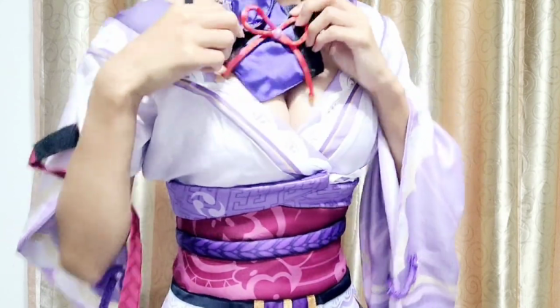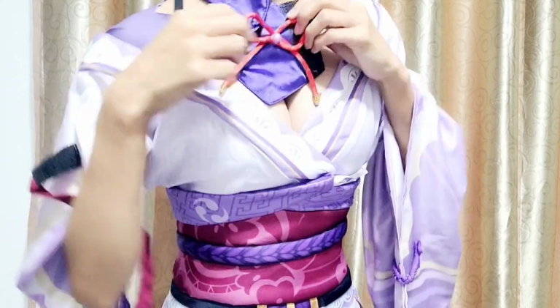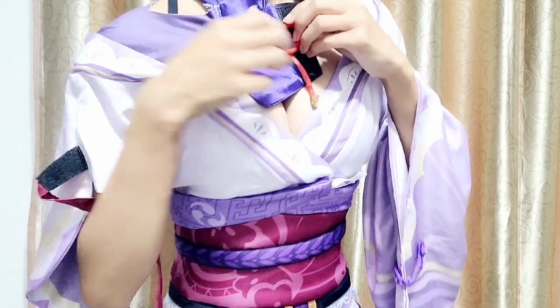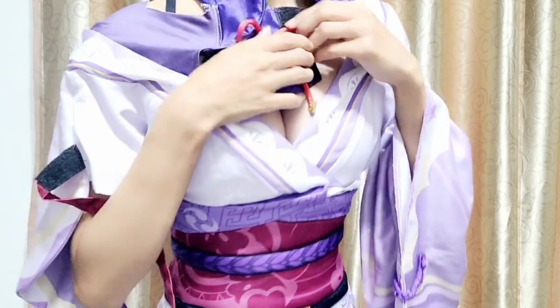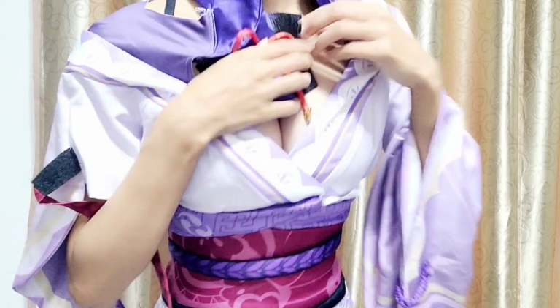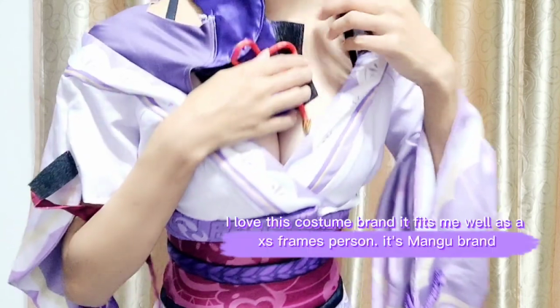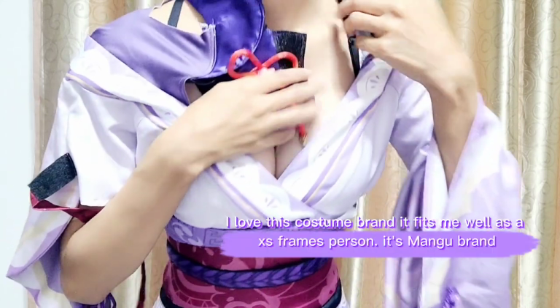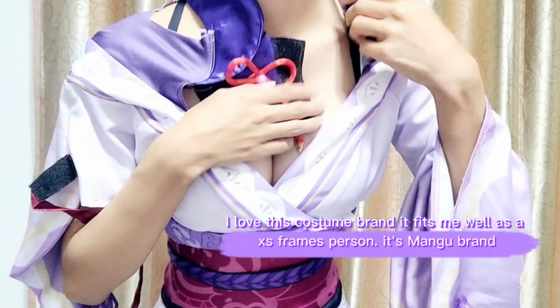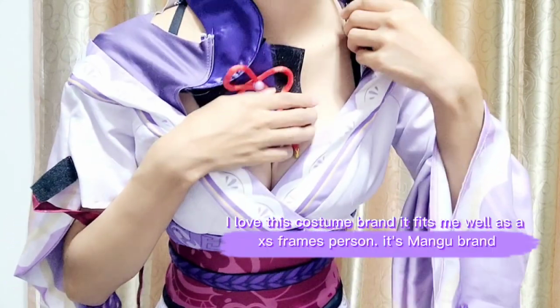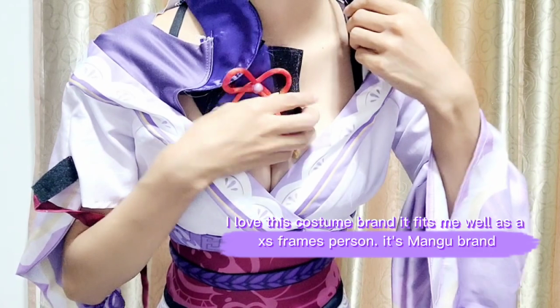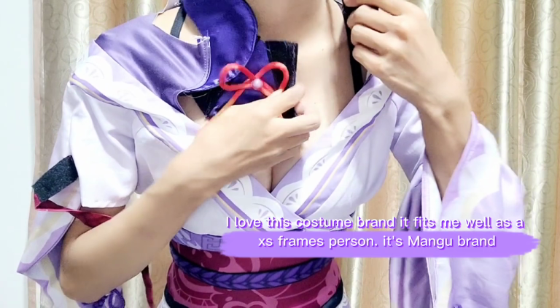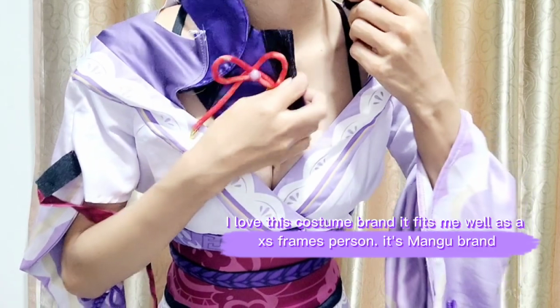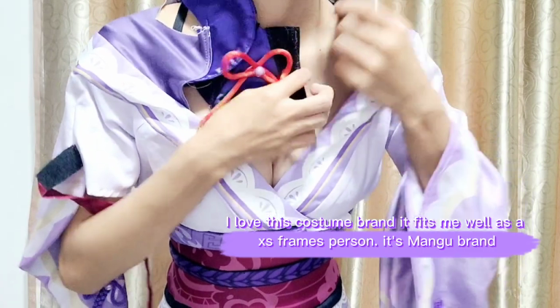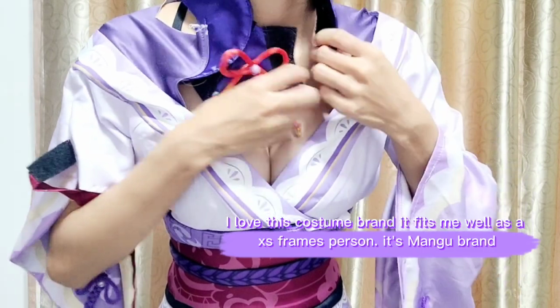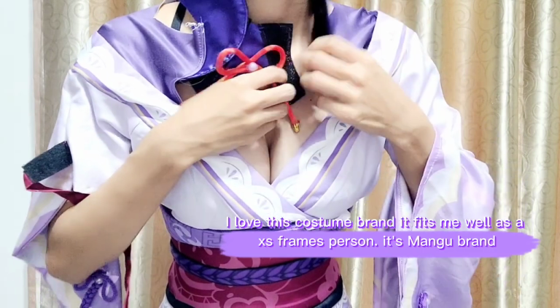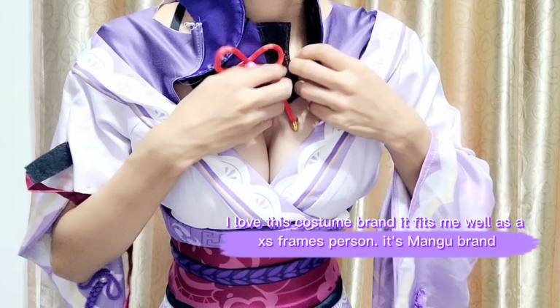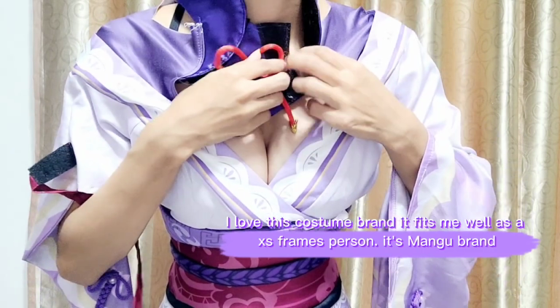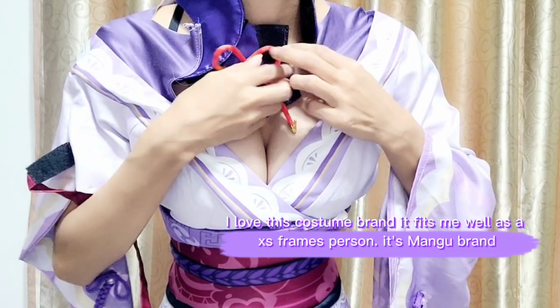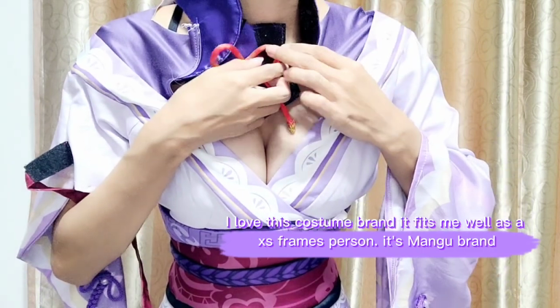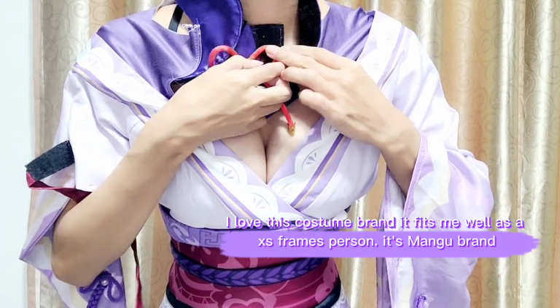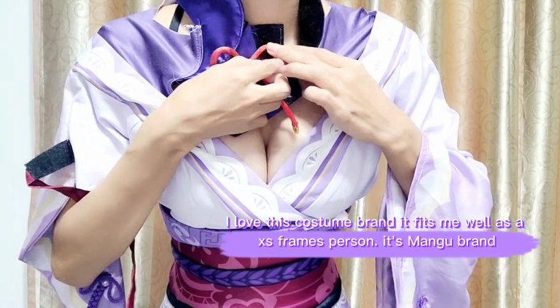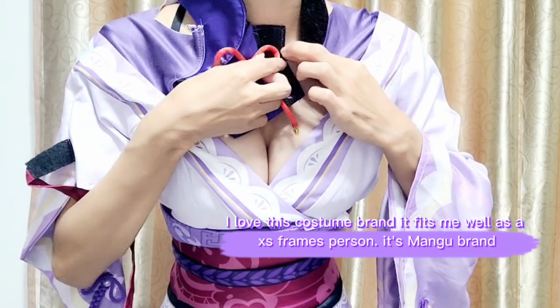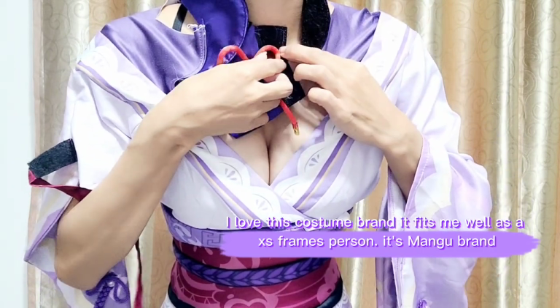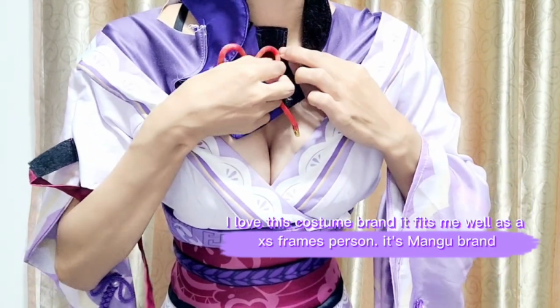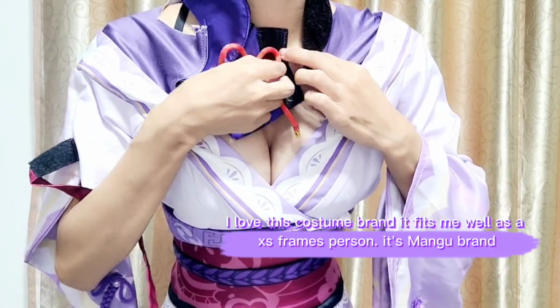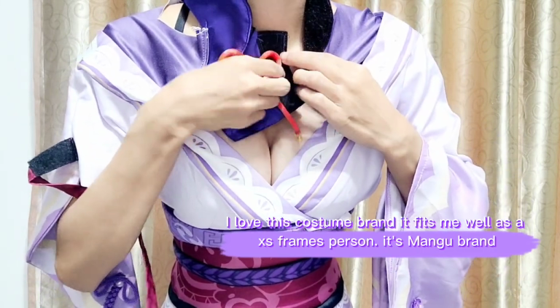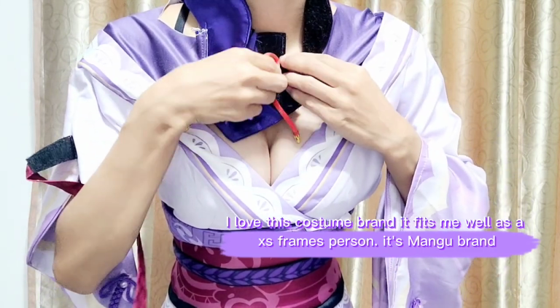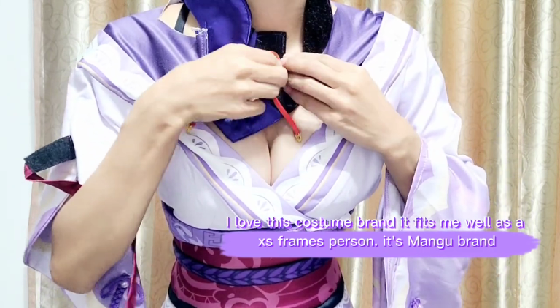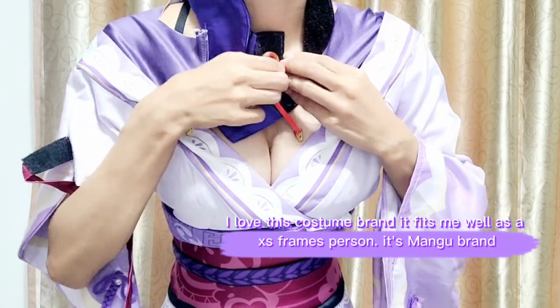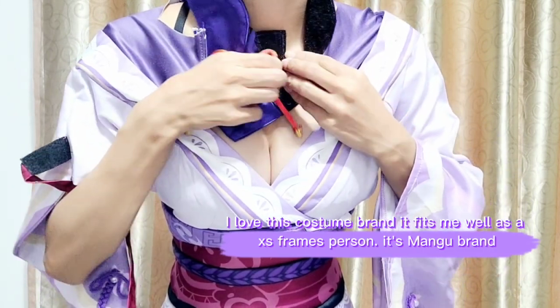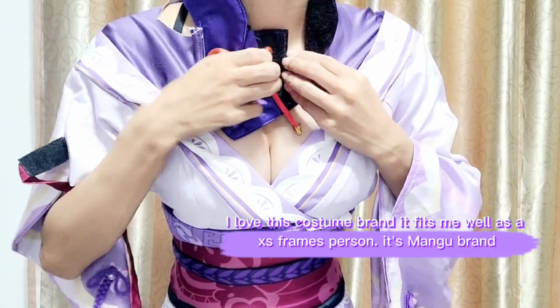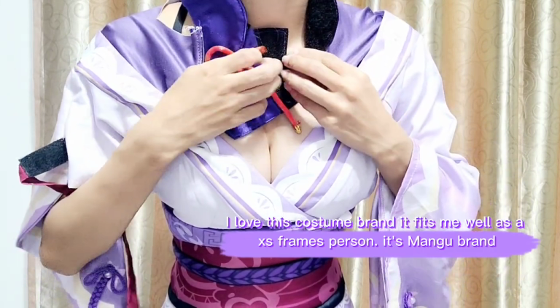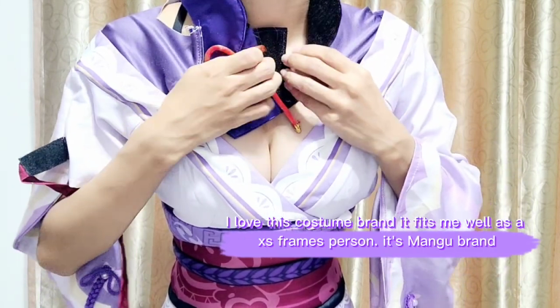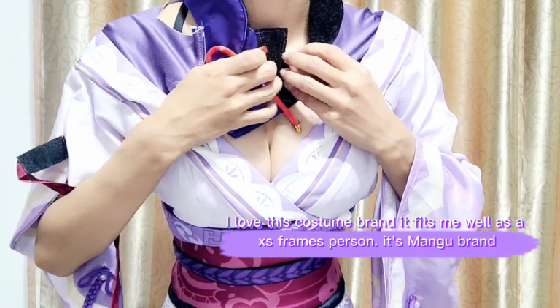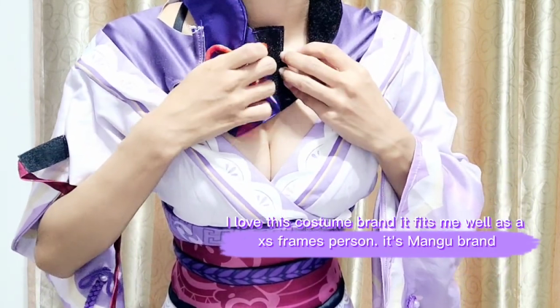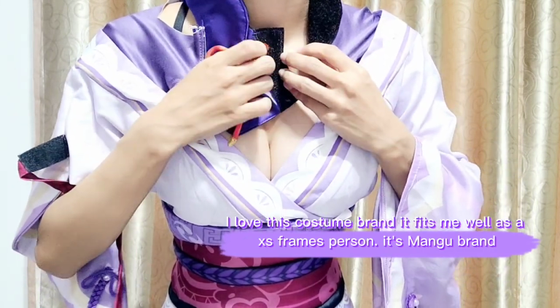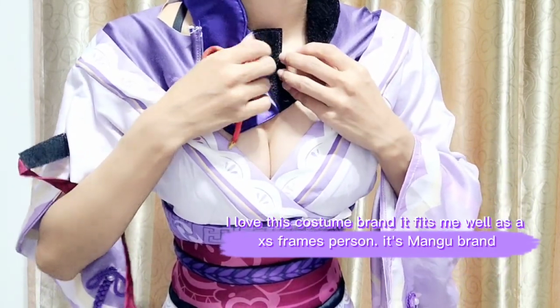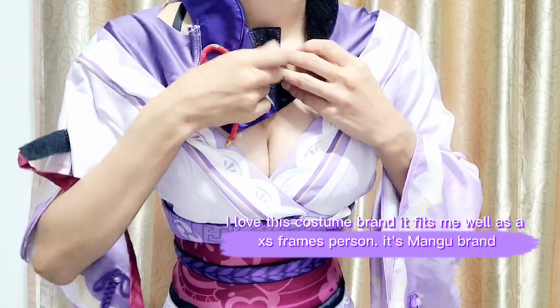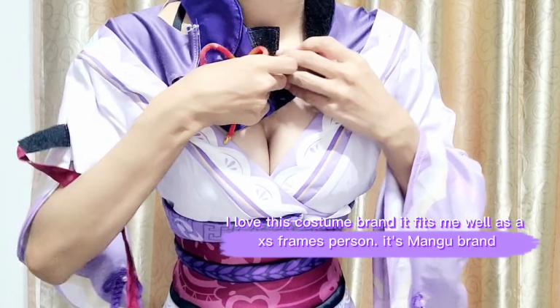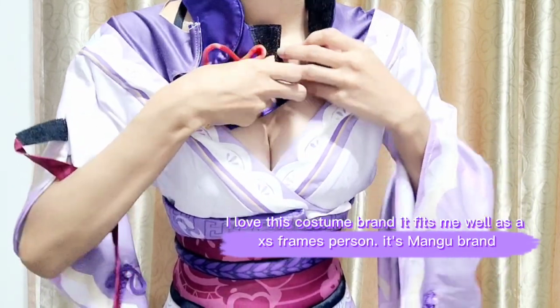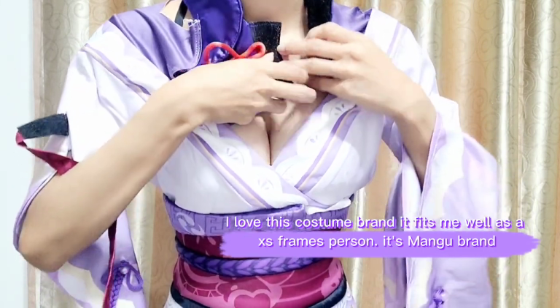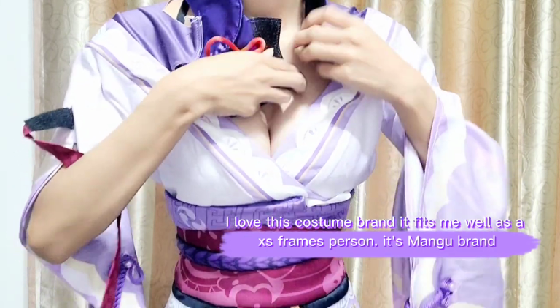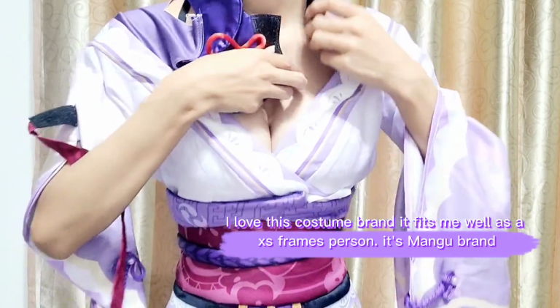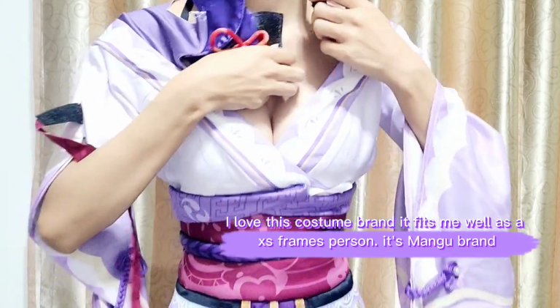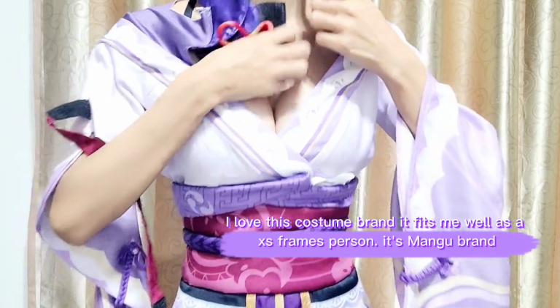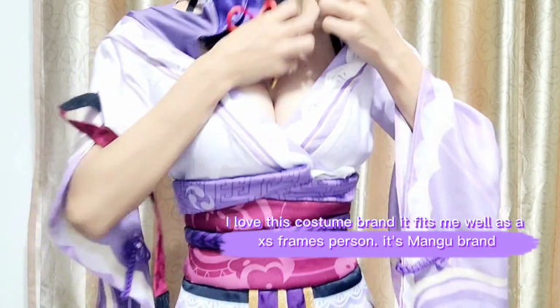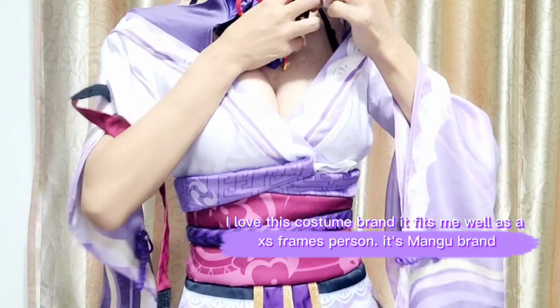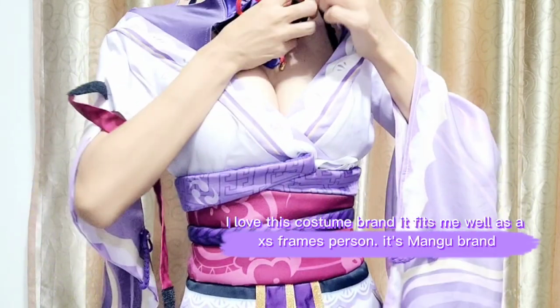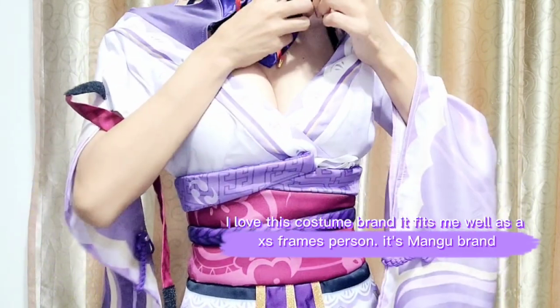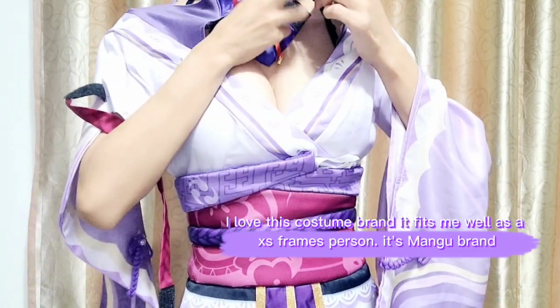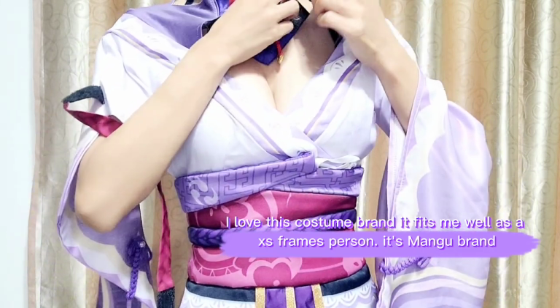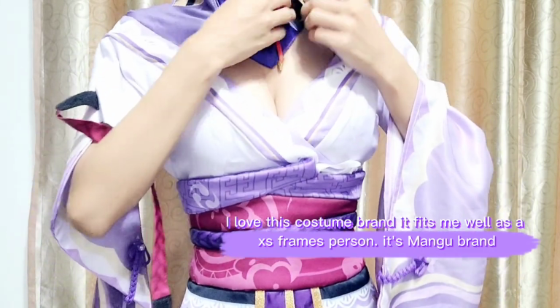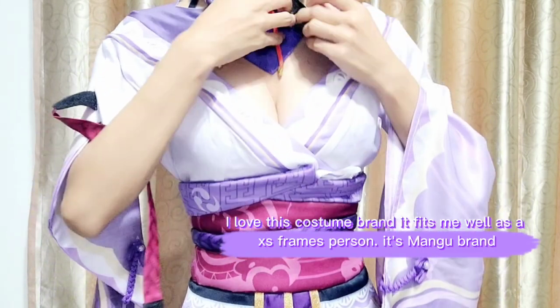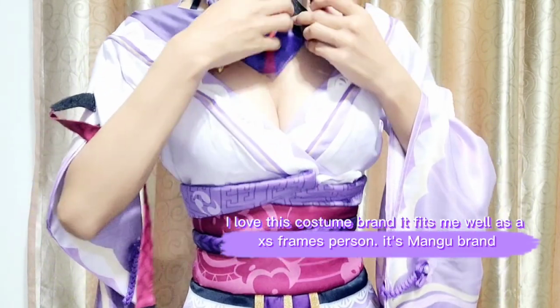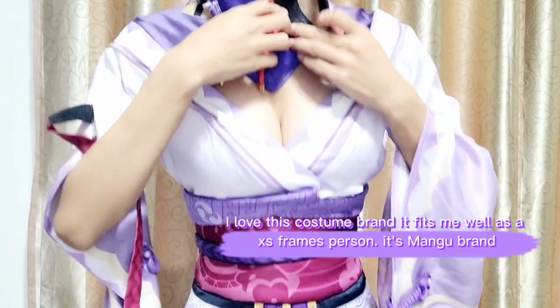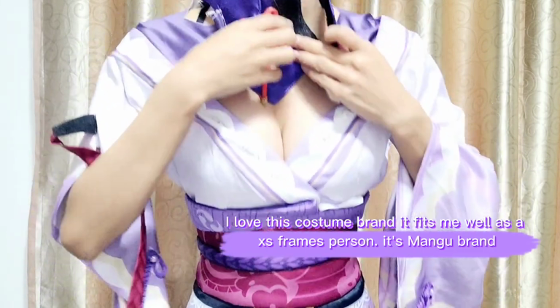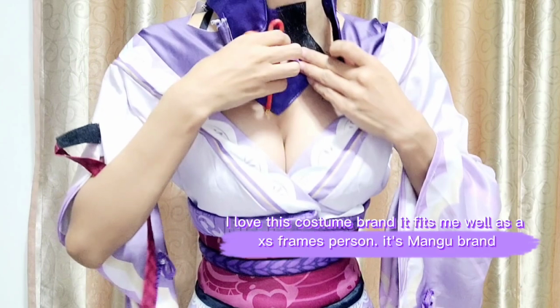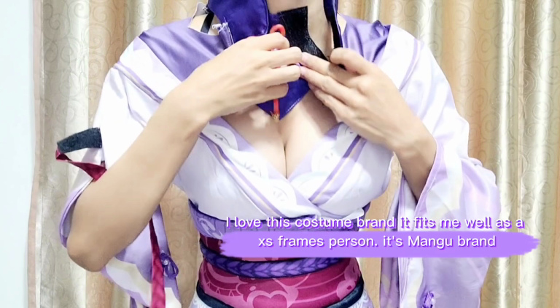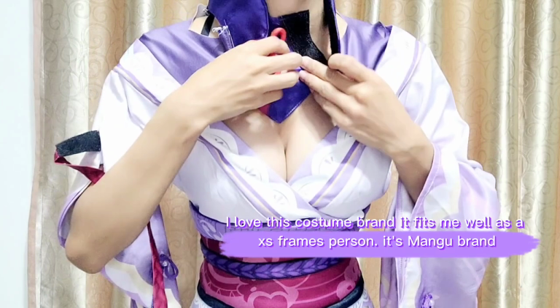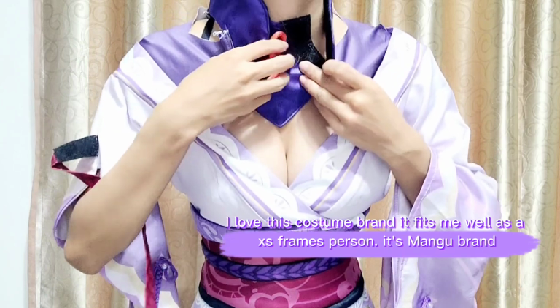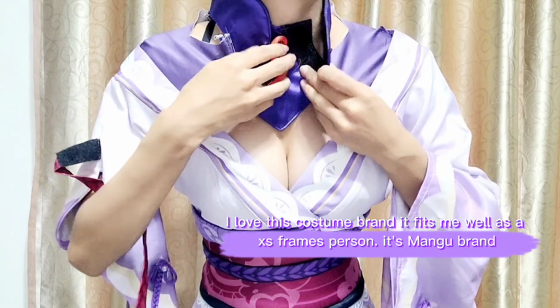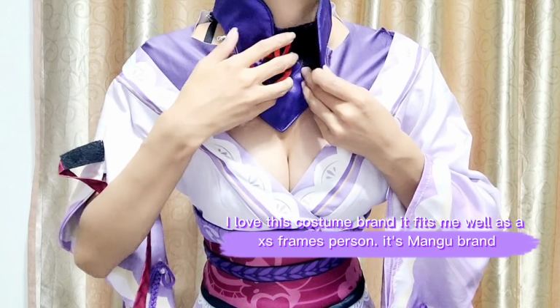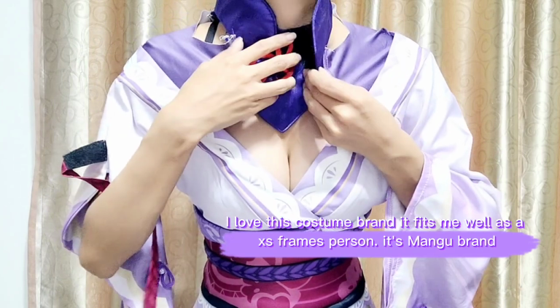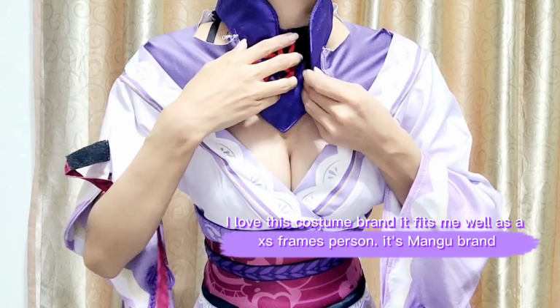I love this costume brand — it fits me well as an XS frame person. It's the Mangu brand.